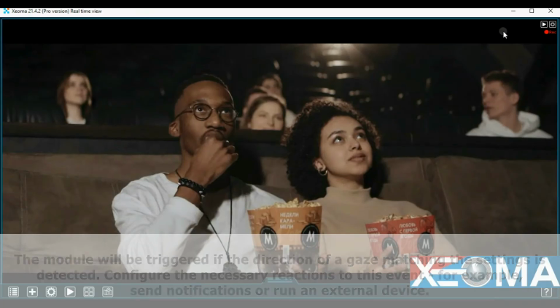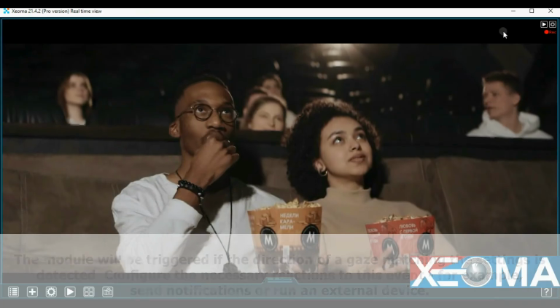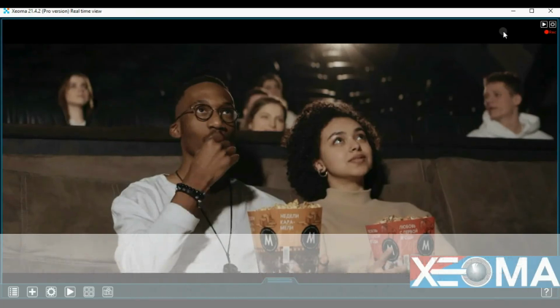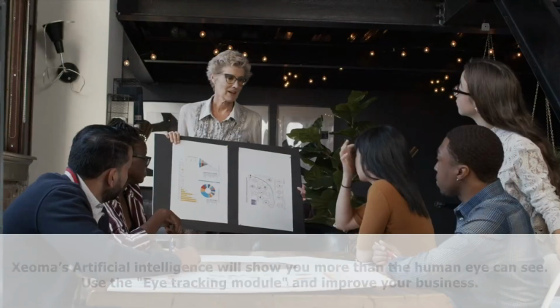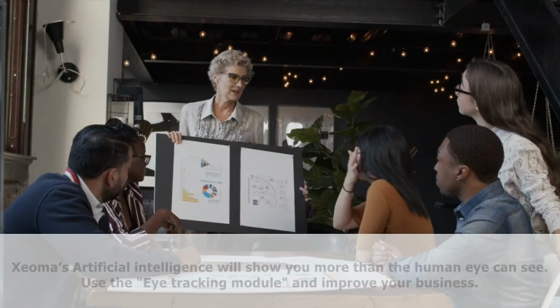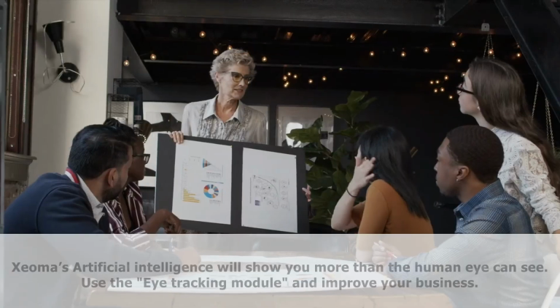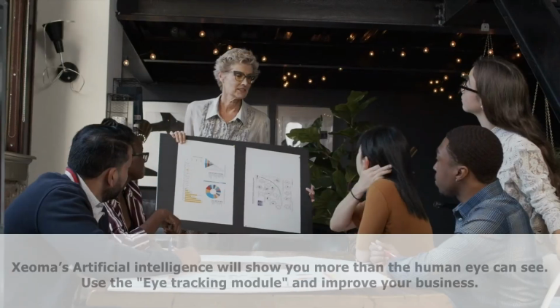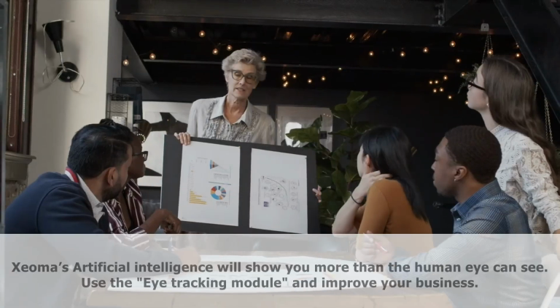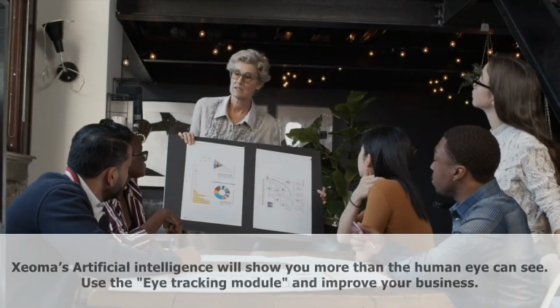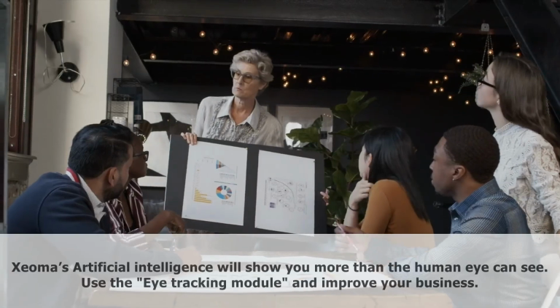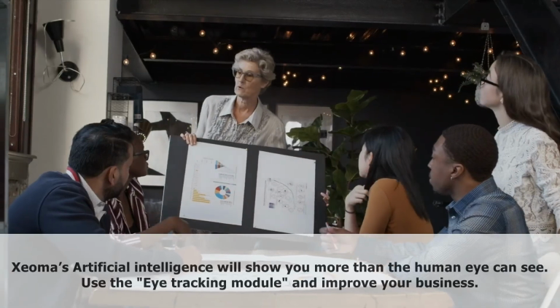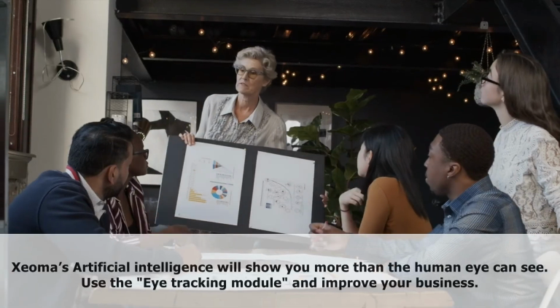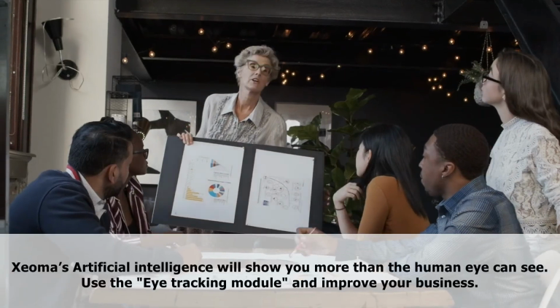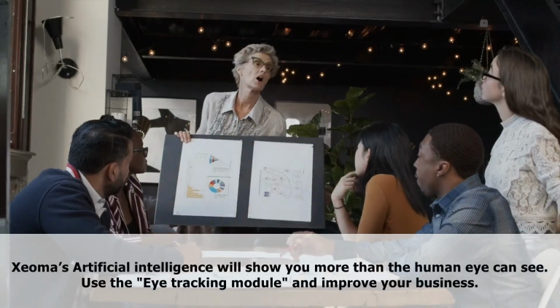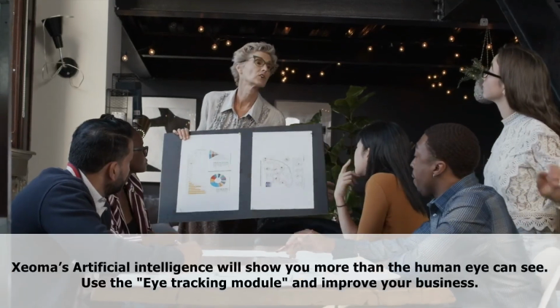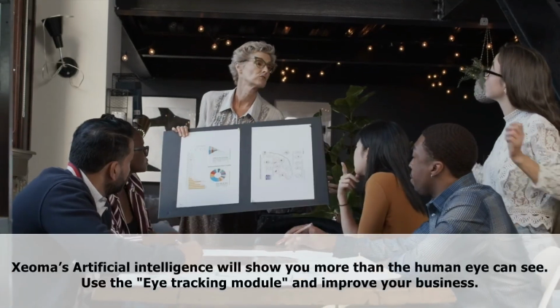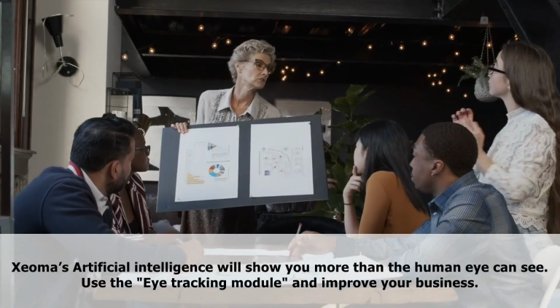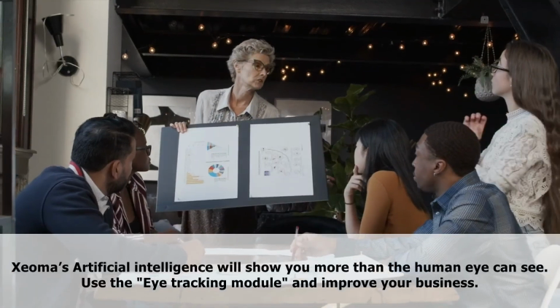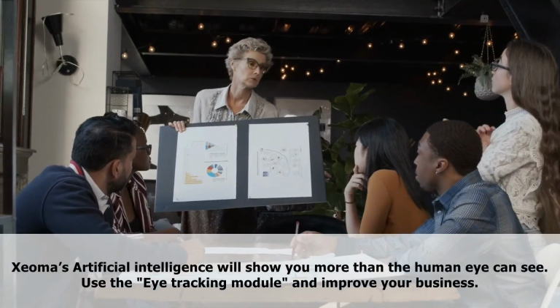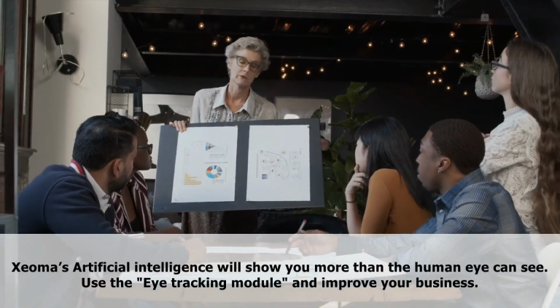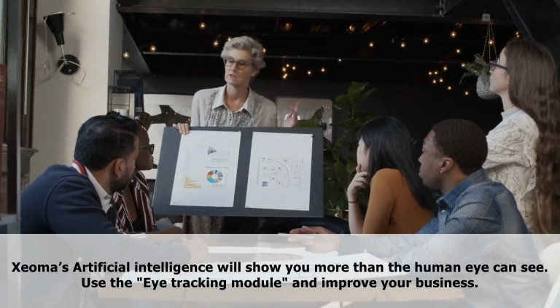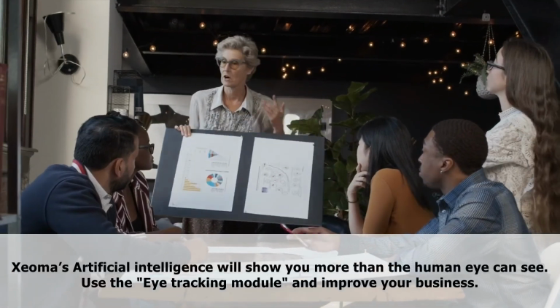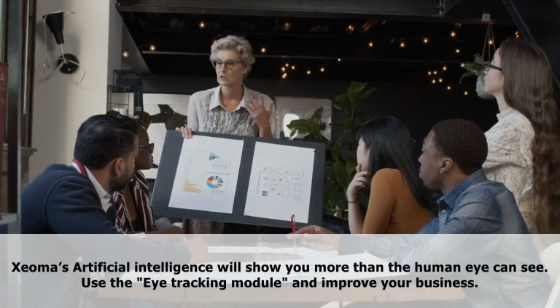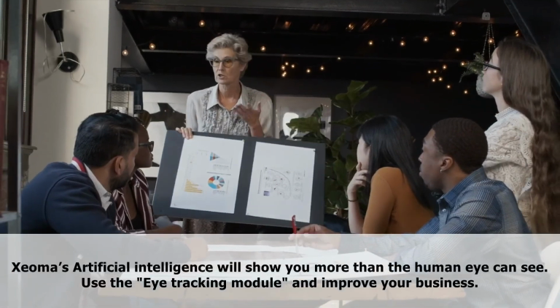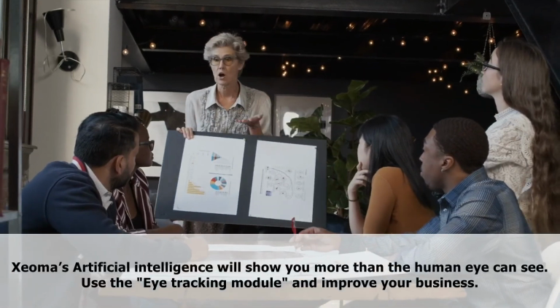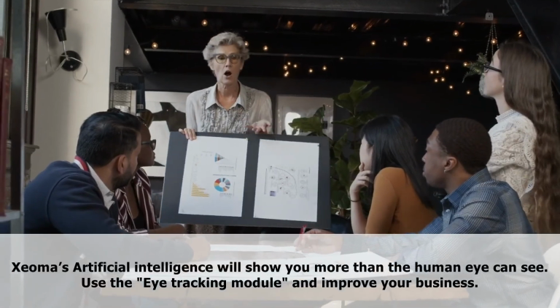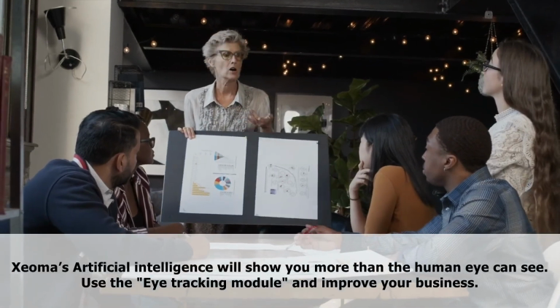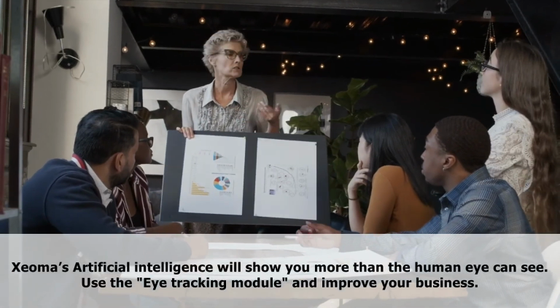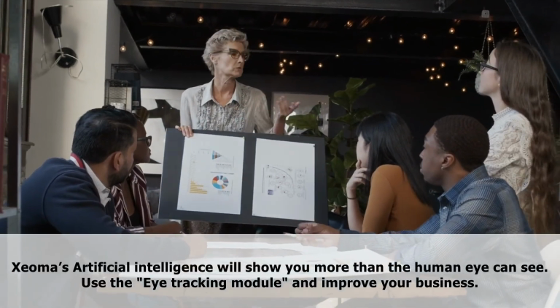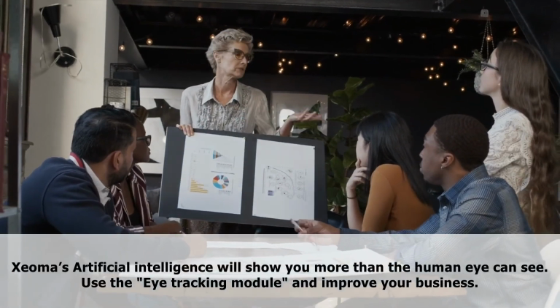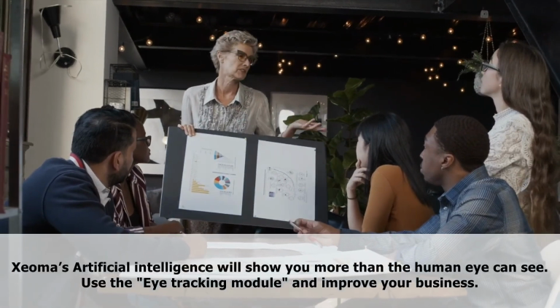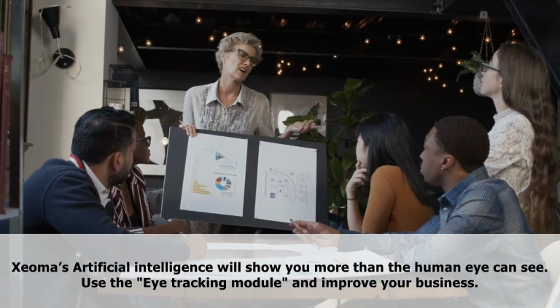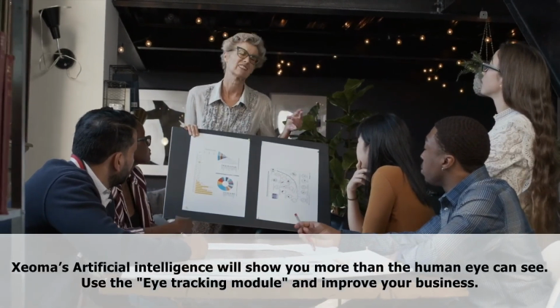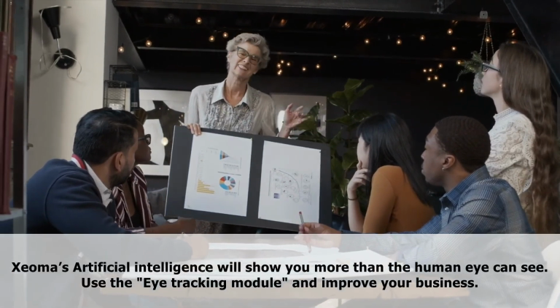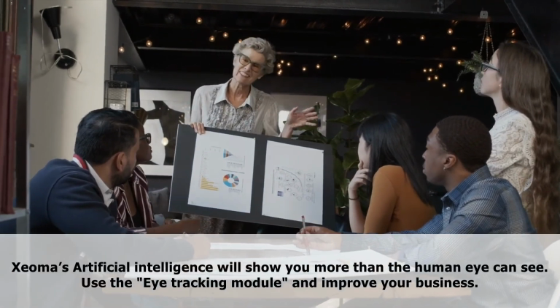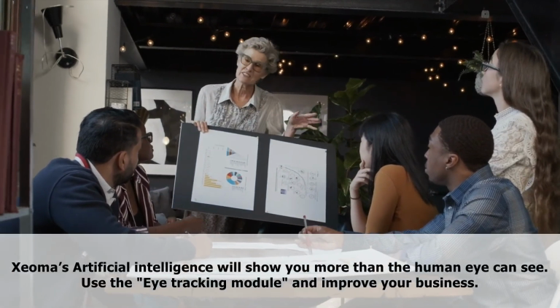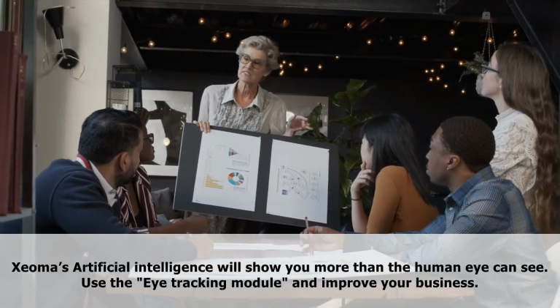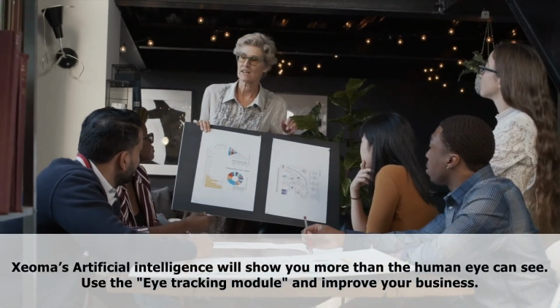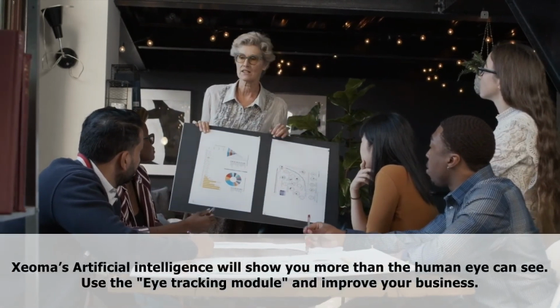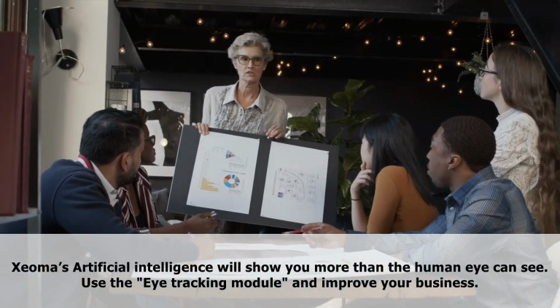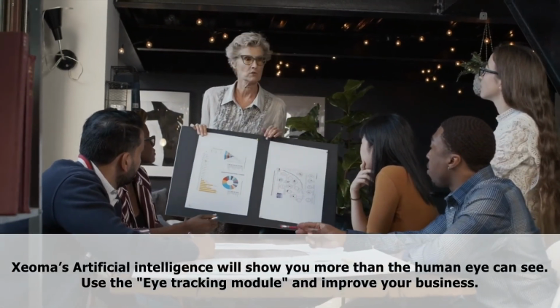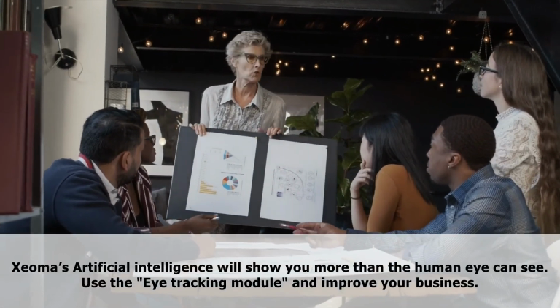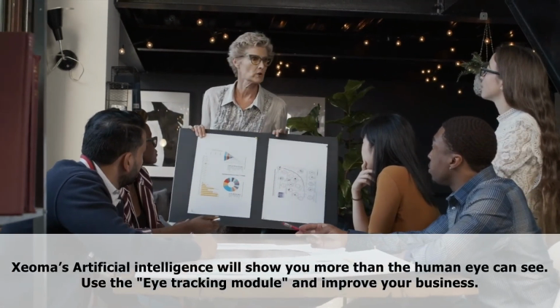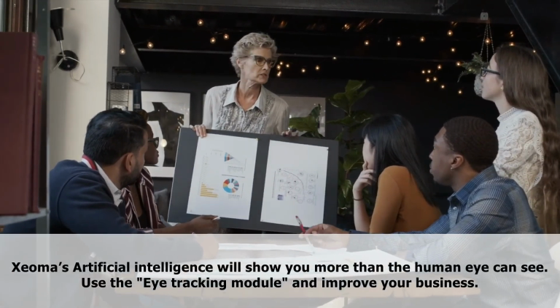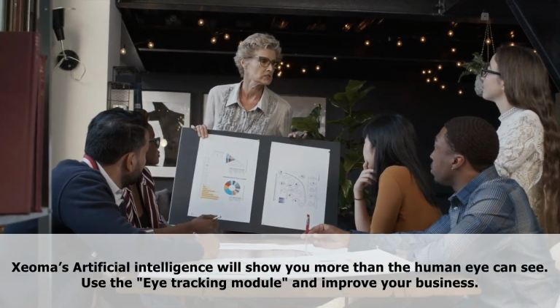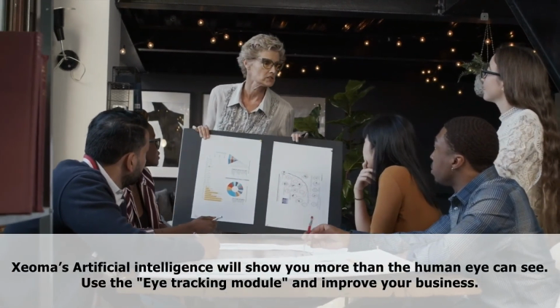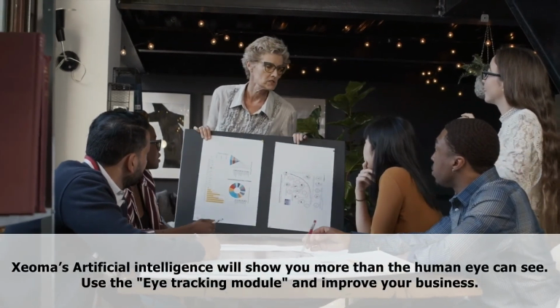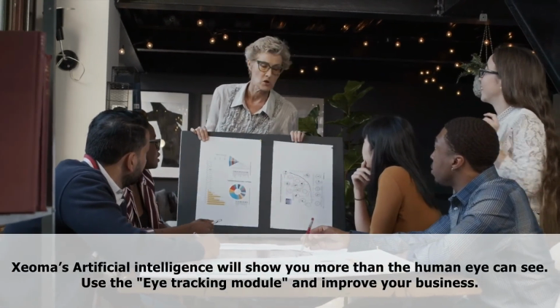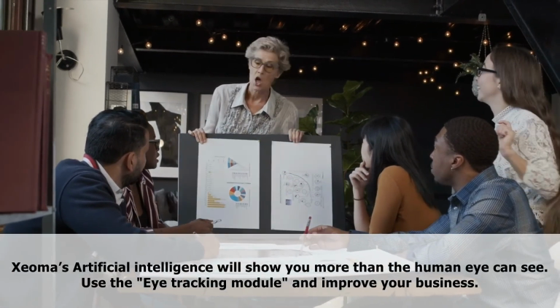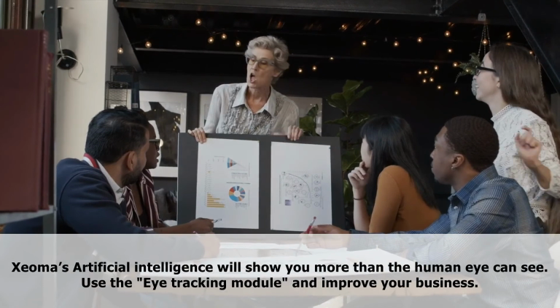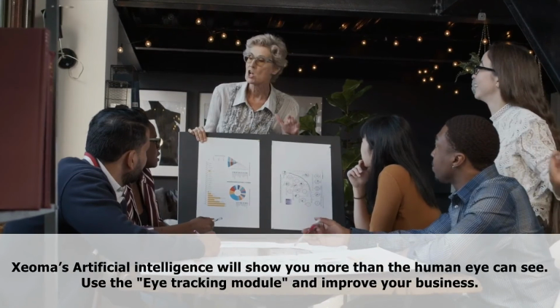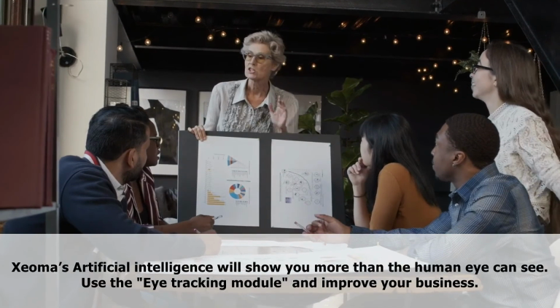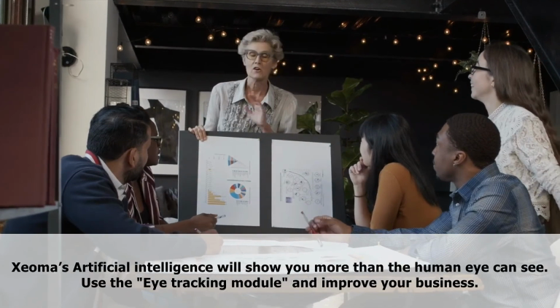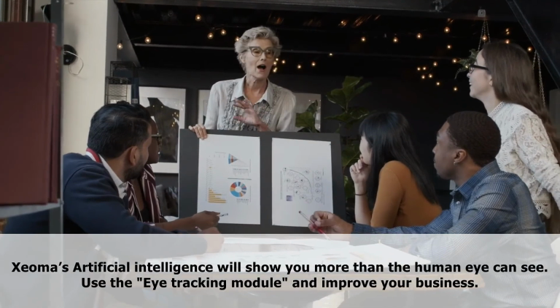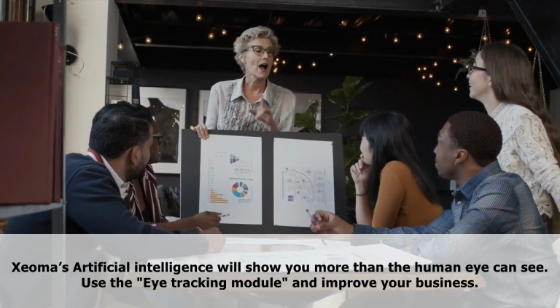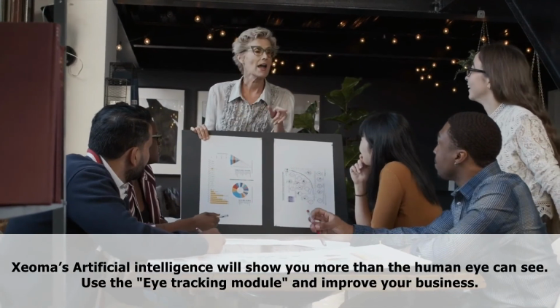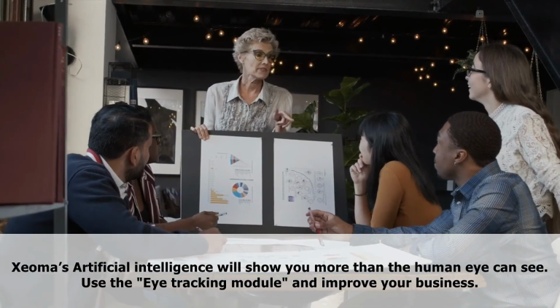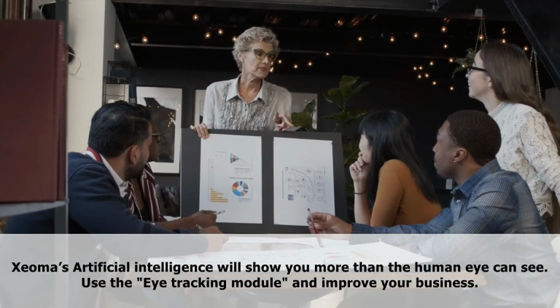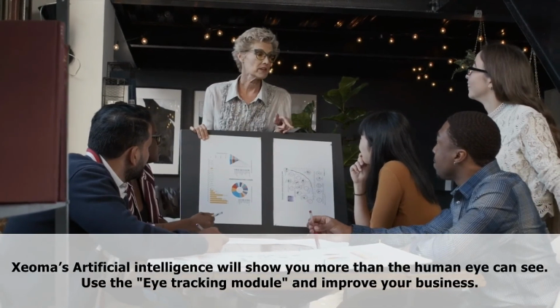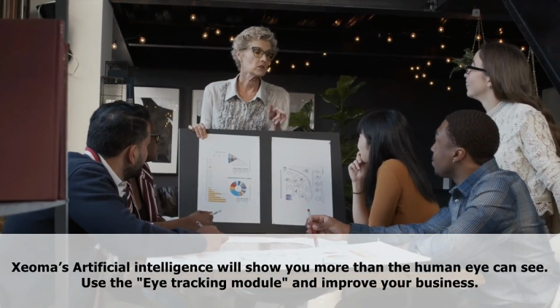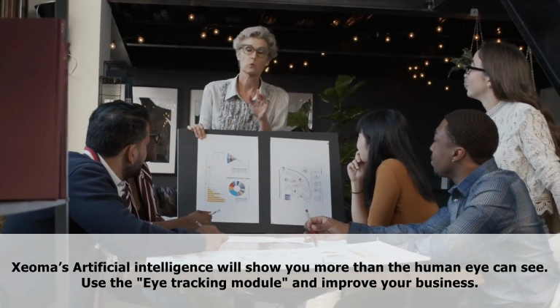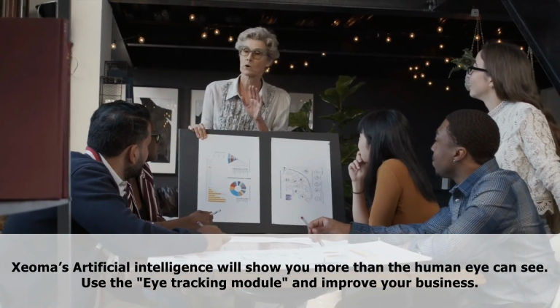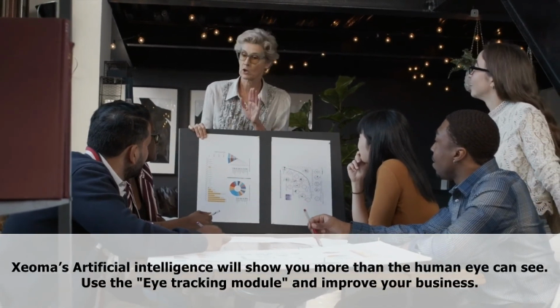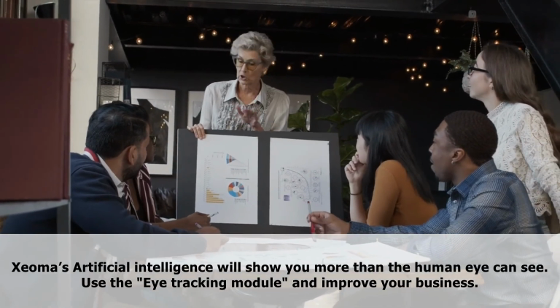The almost artificial intelligence will show you more than the human eye can see. Use the eye tracking module and improve your business.